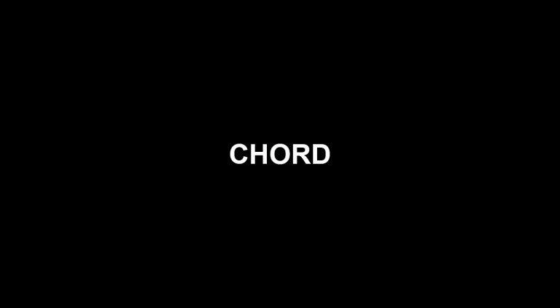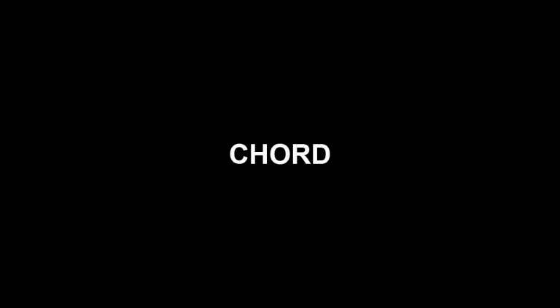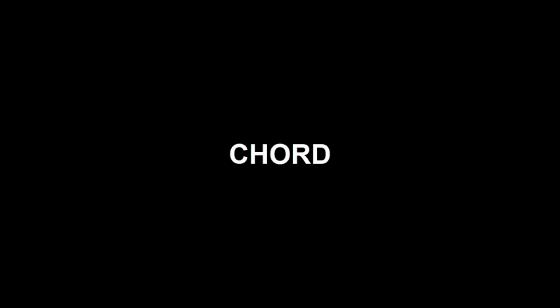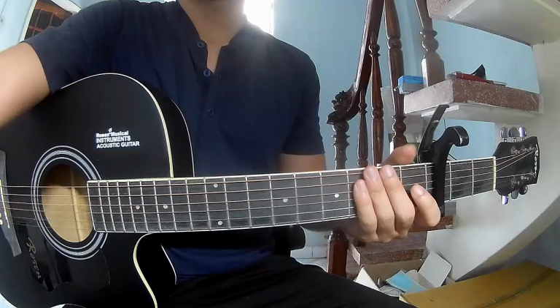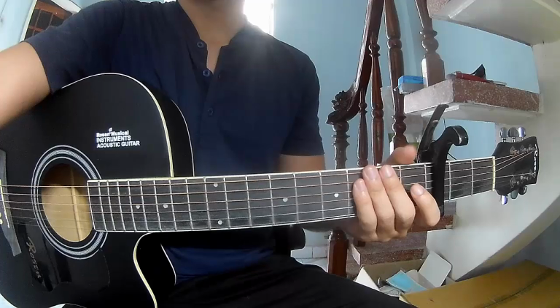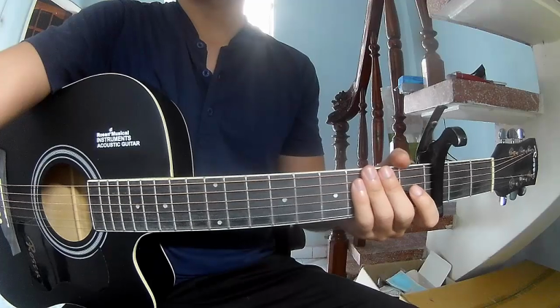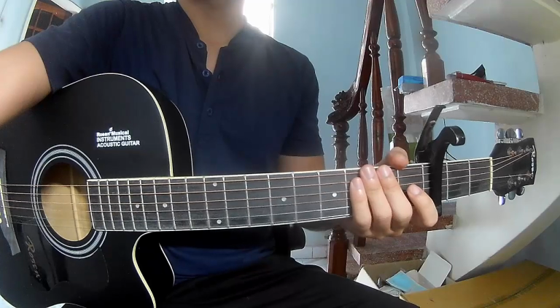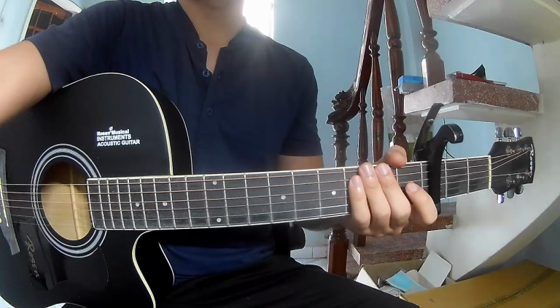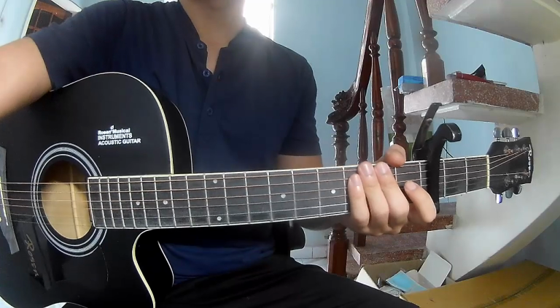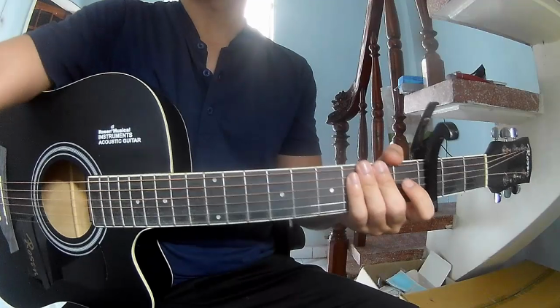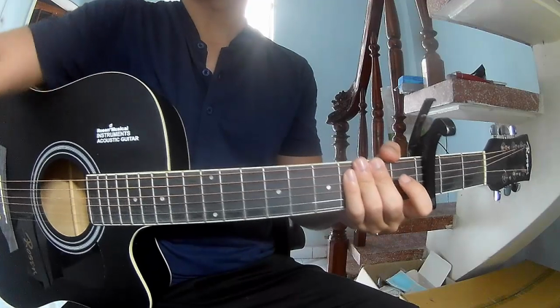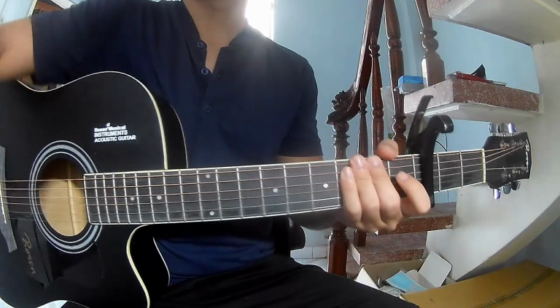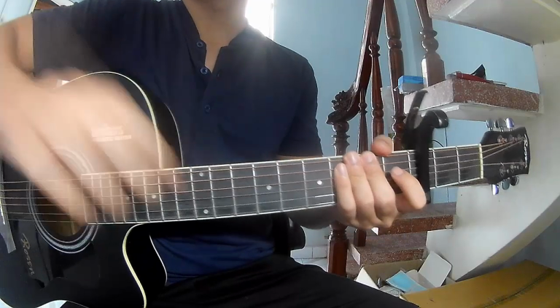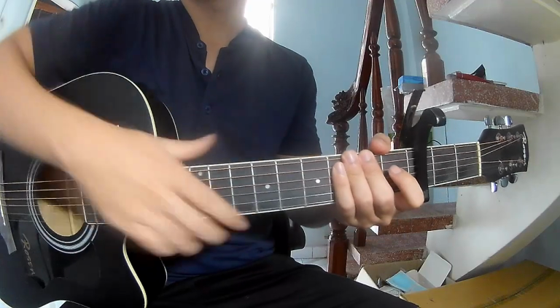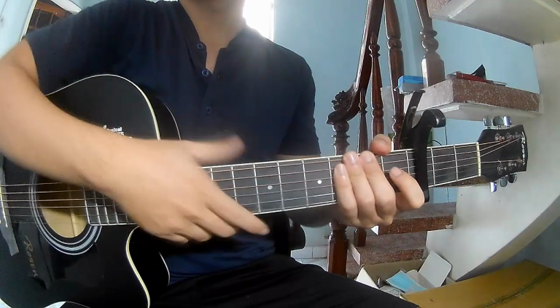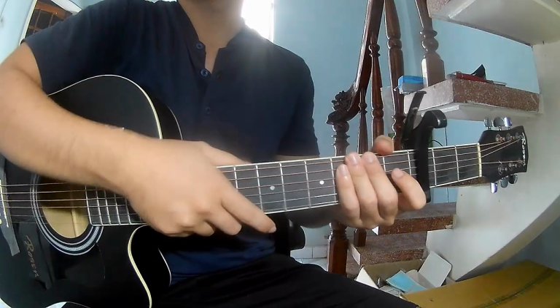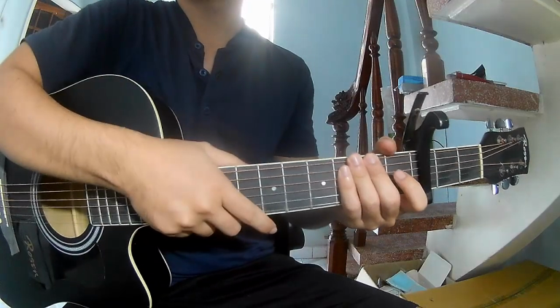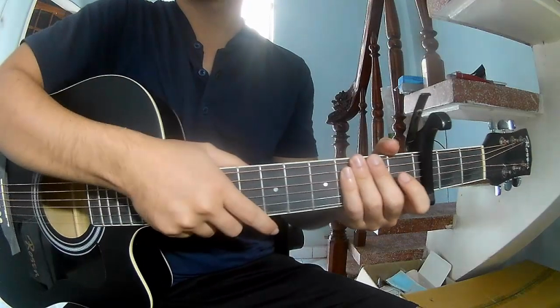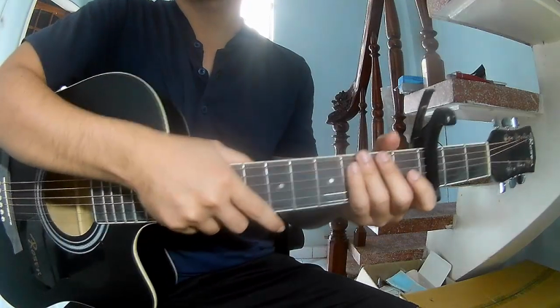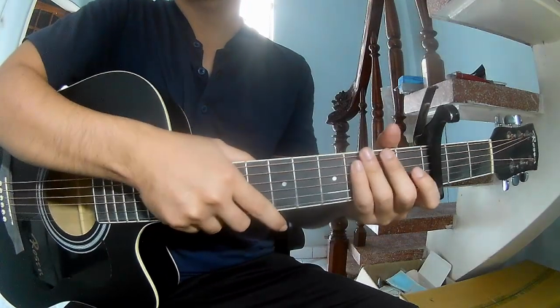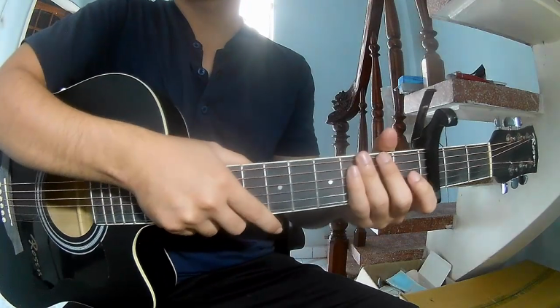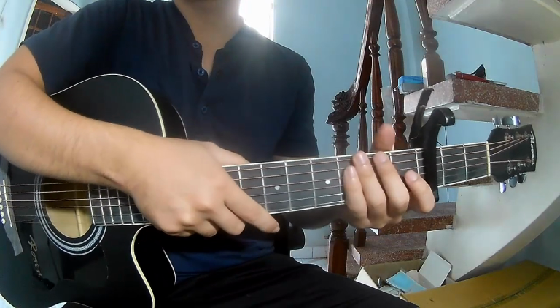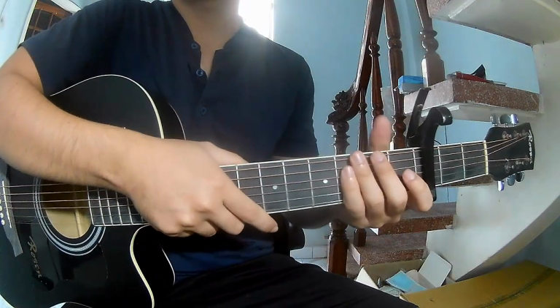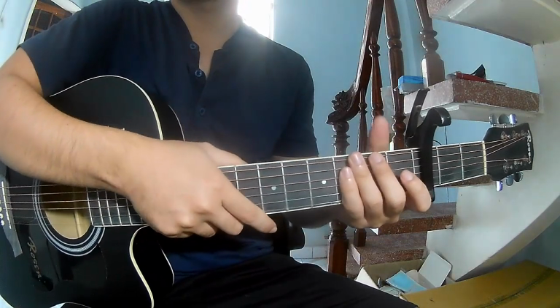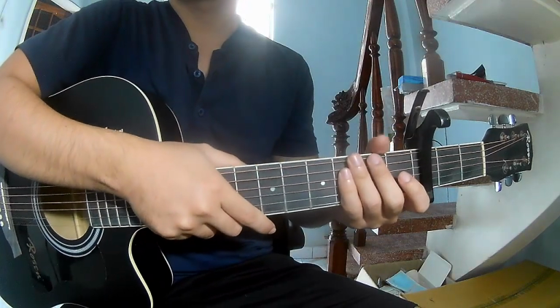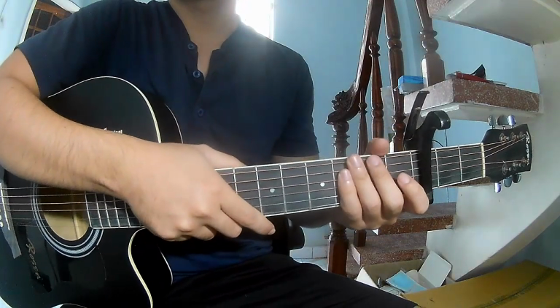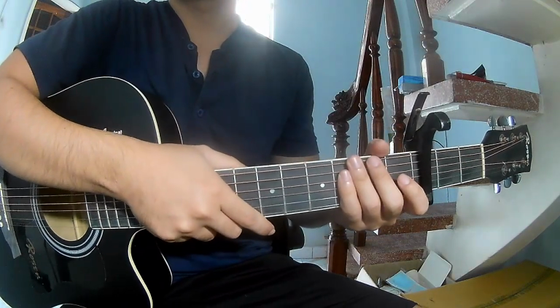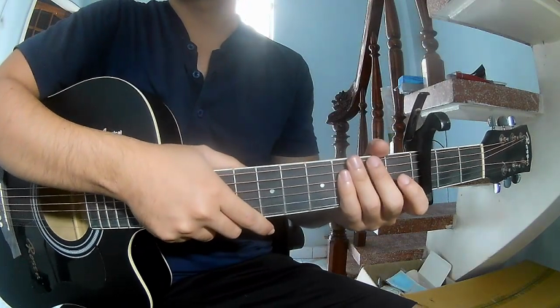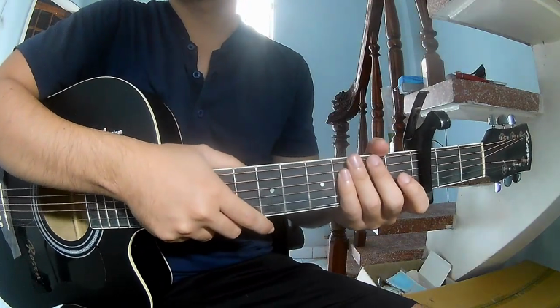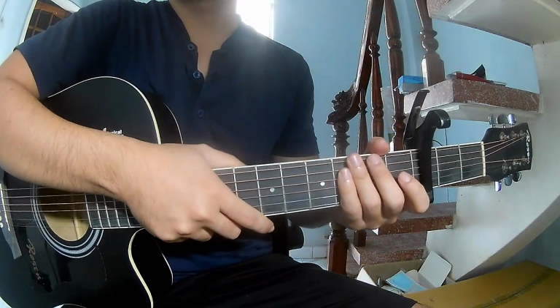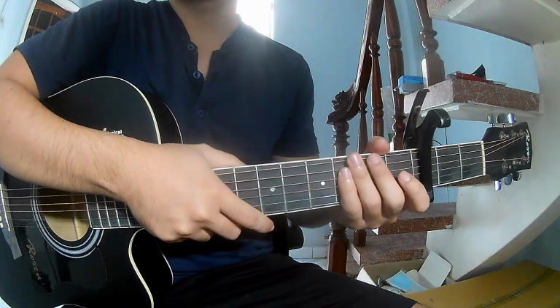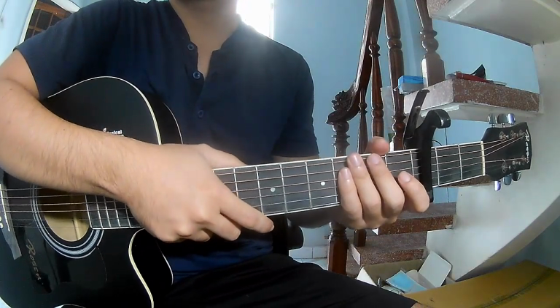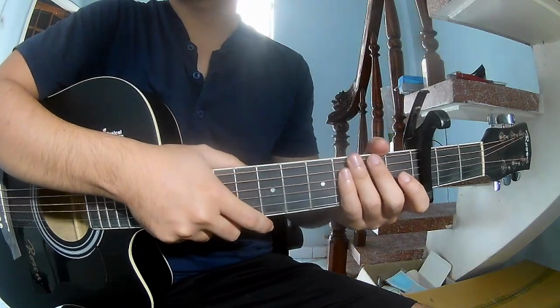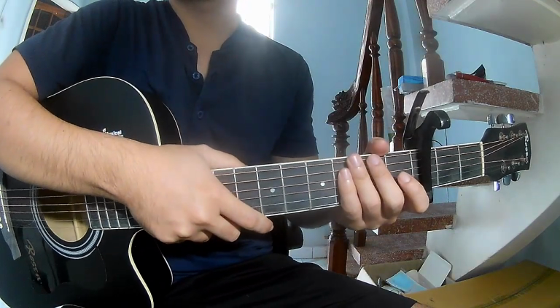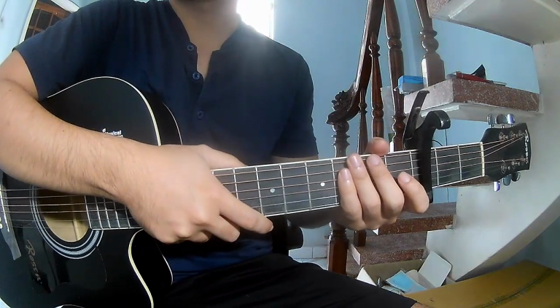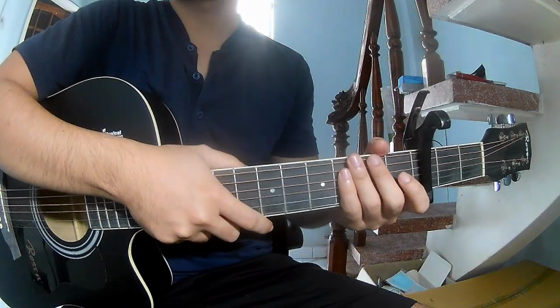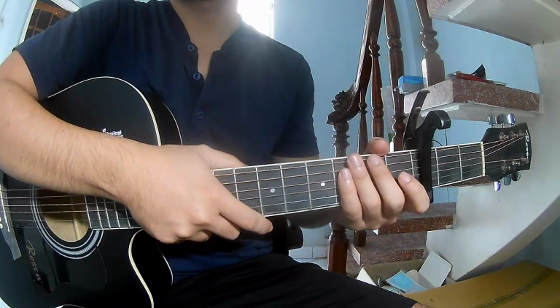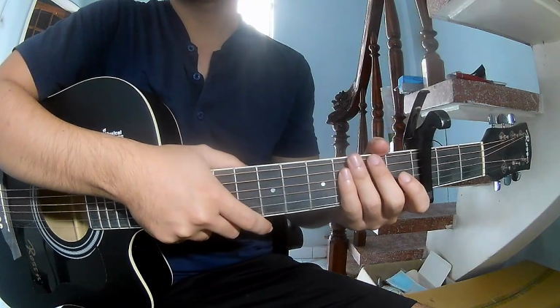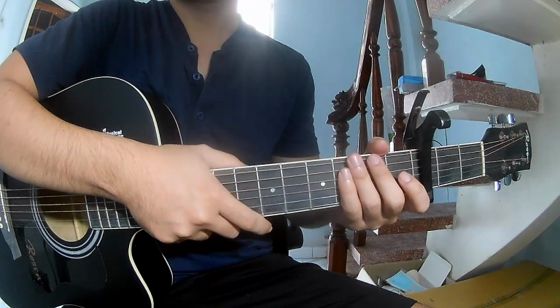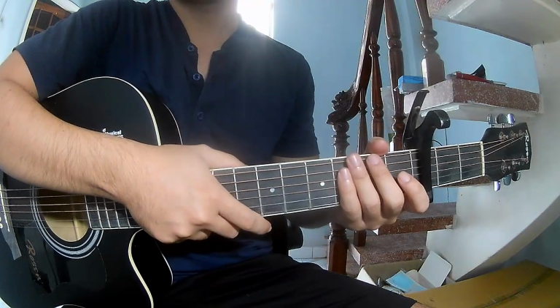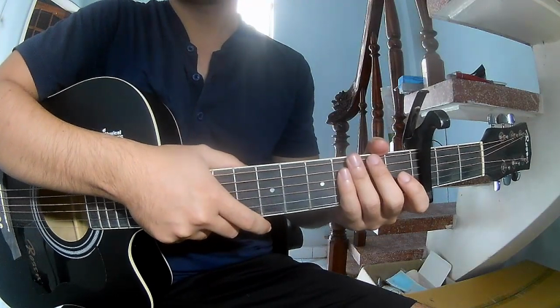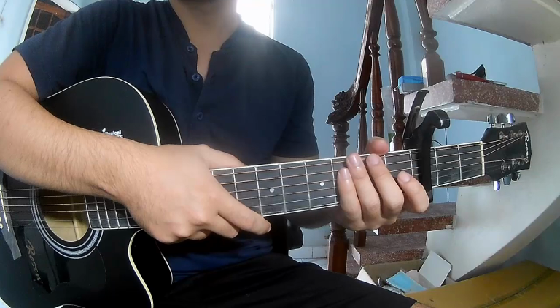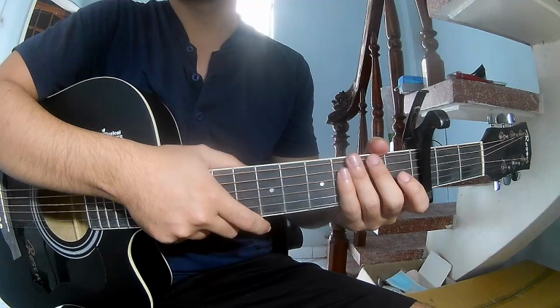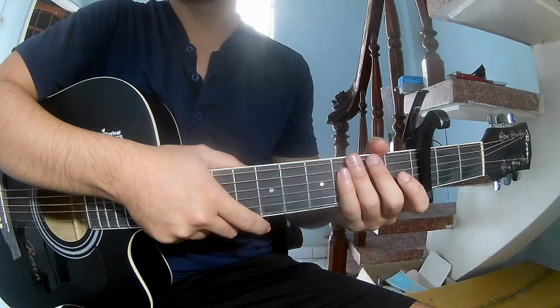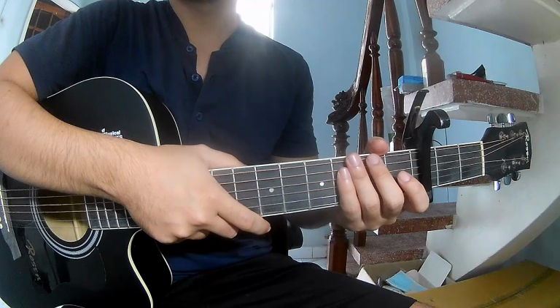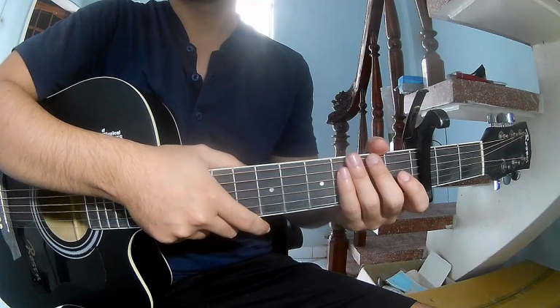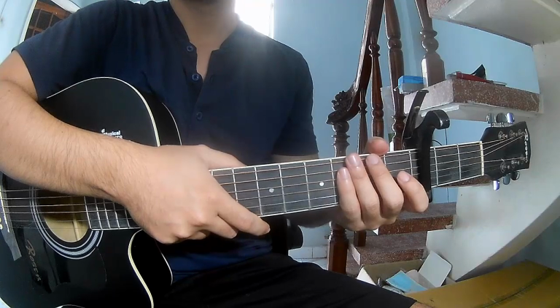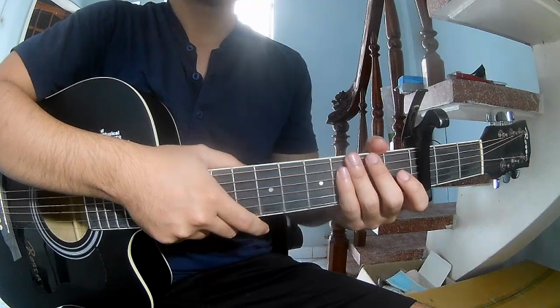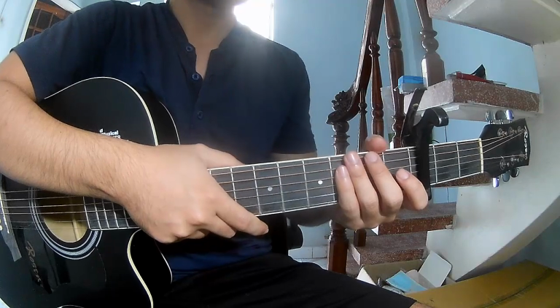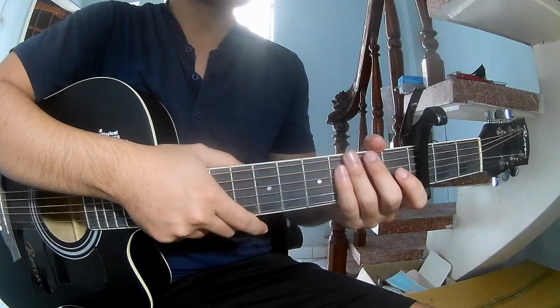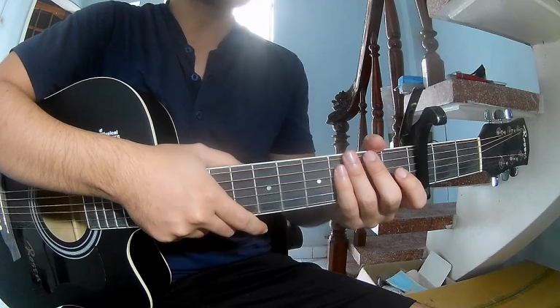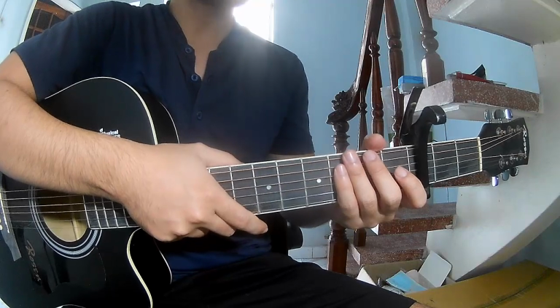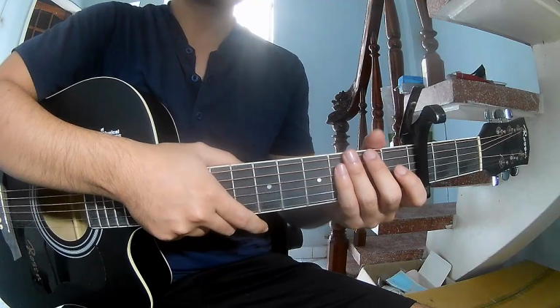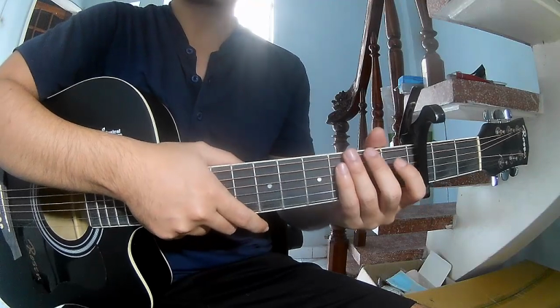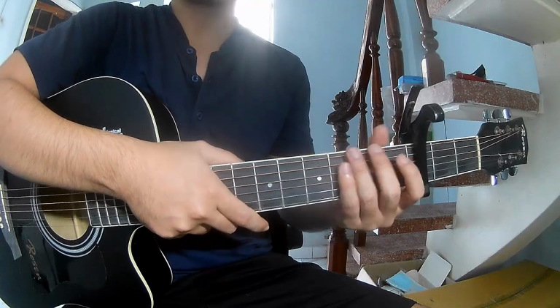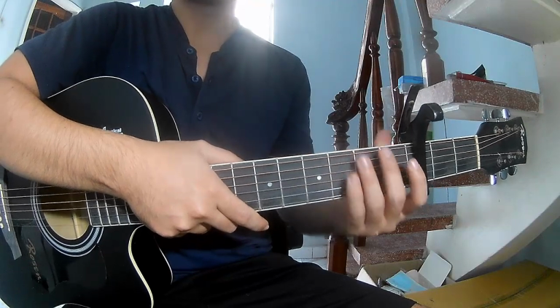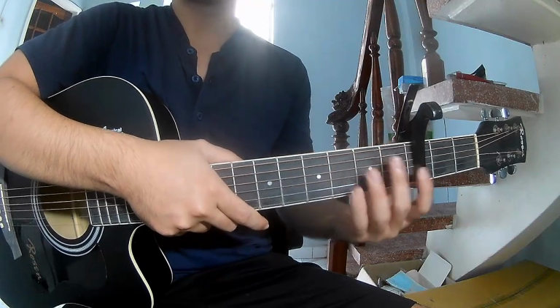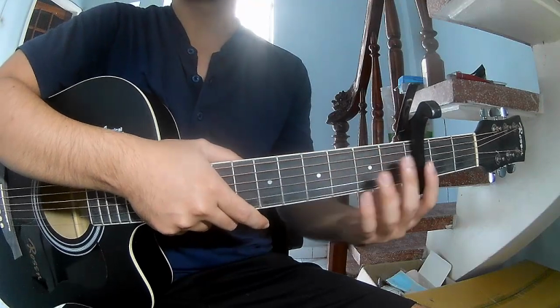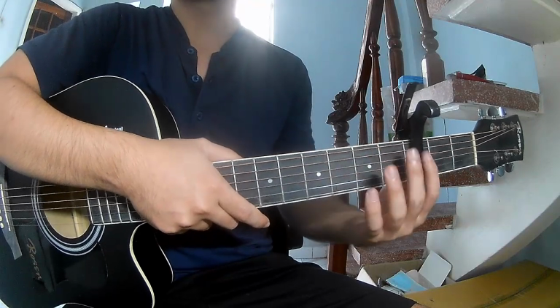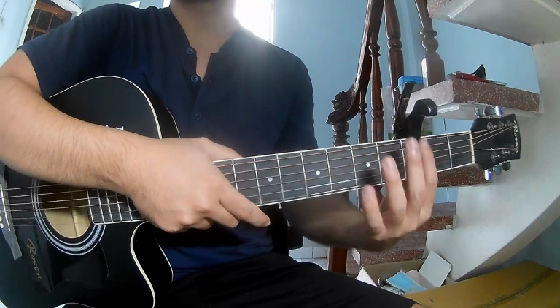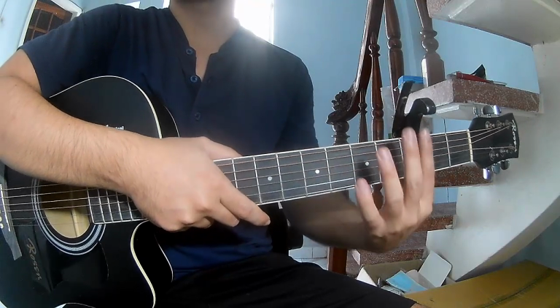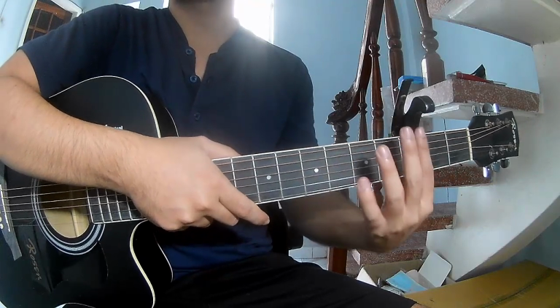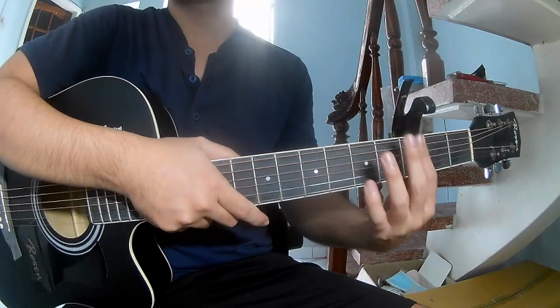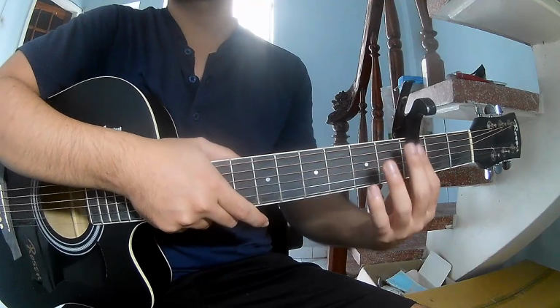Hi everyone, today we will see how to play the C Night Boy by Ndia. First, it's capo in the third fret.